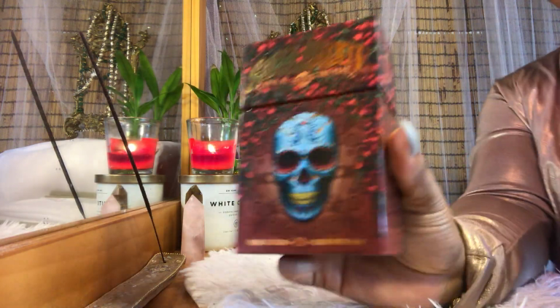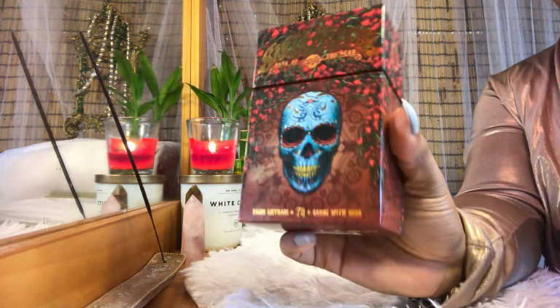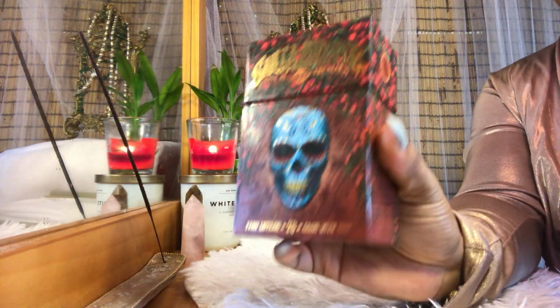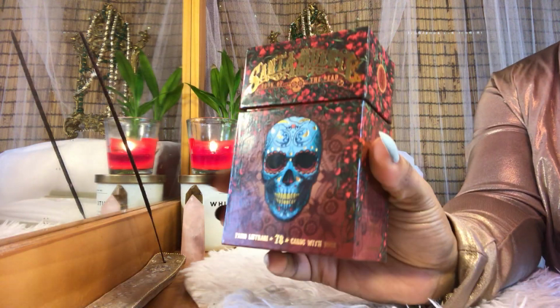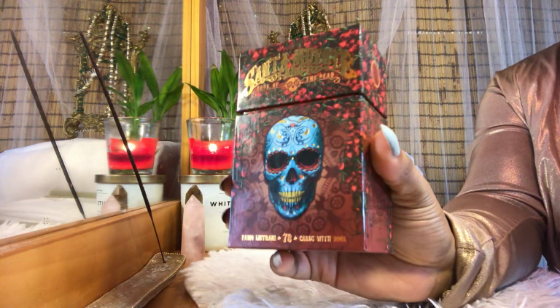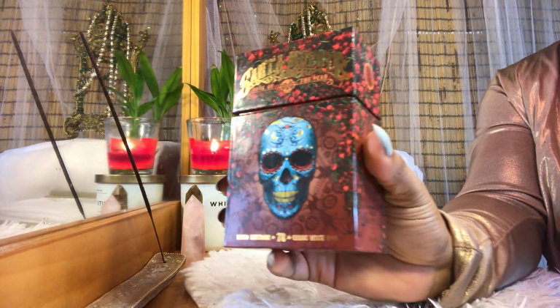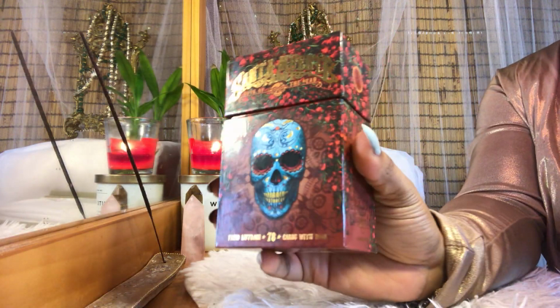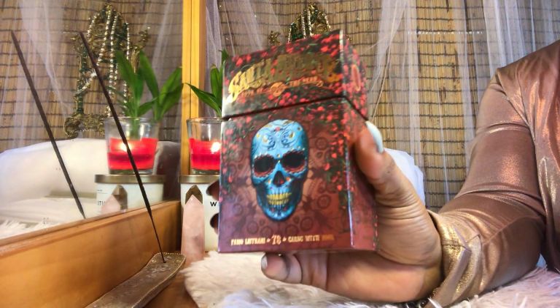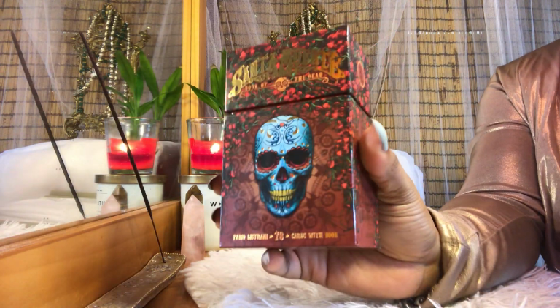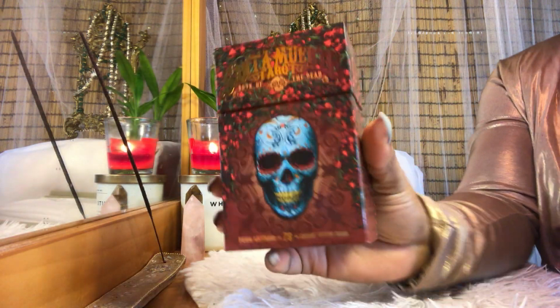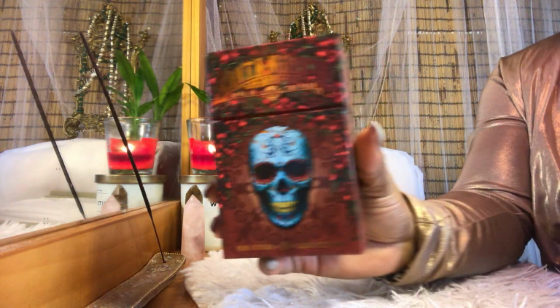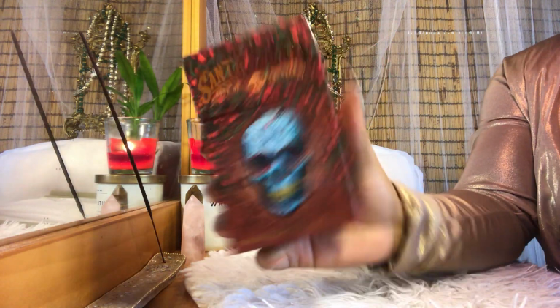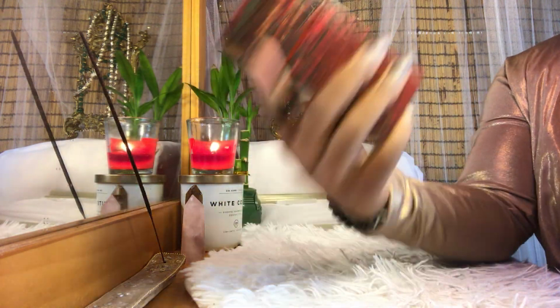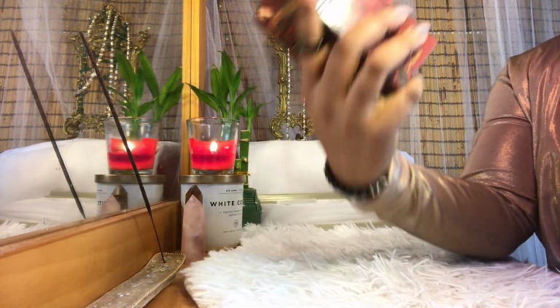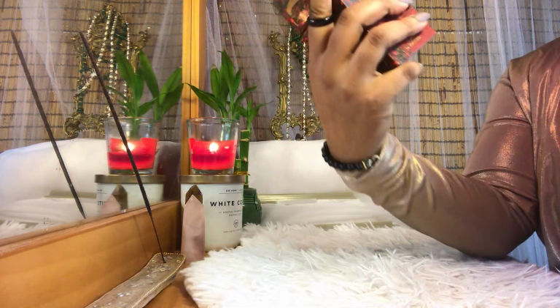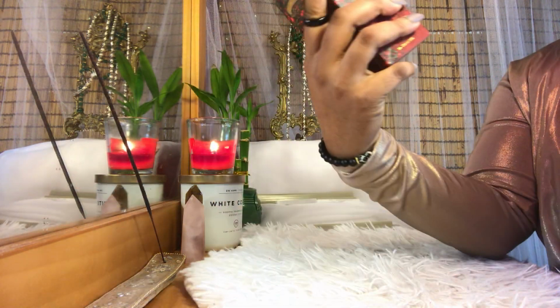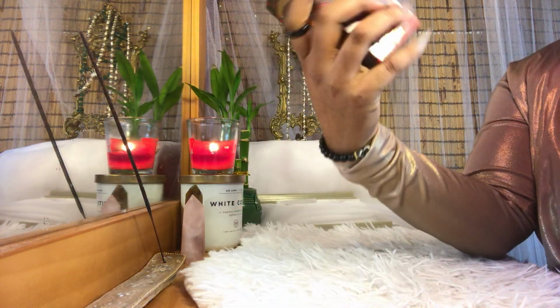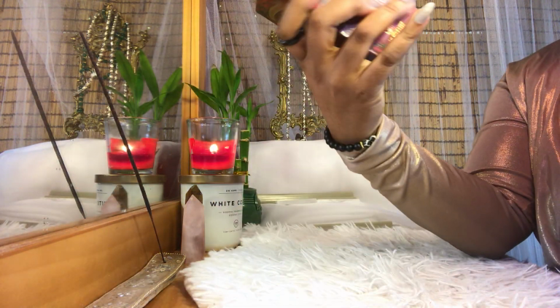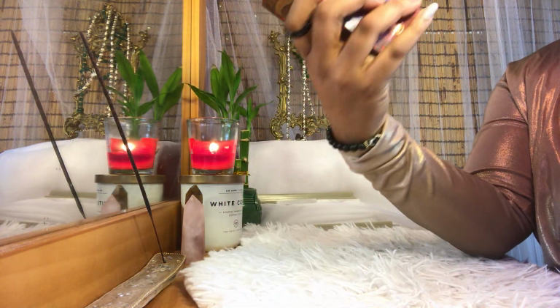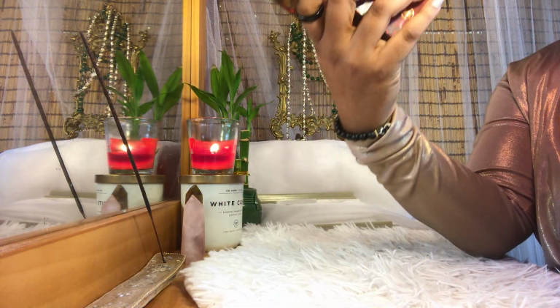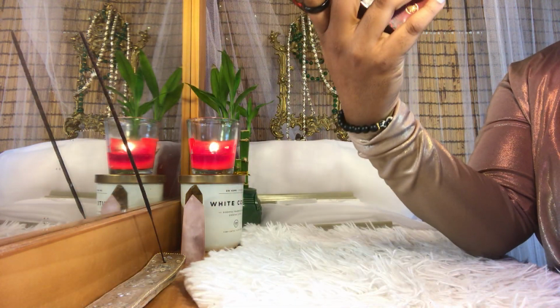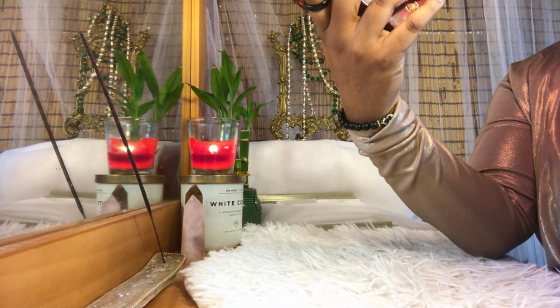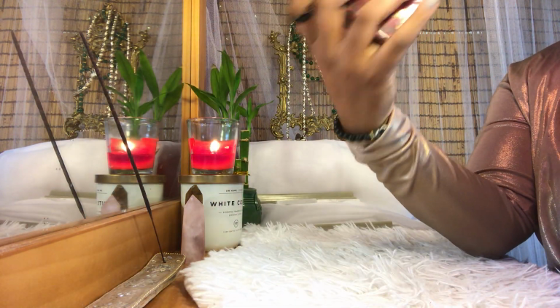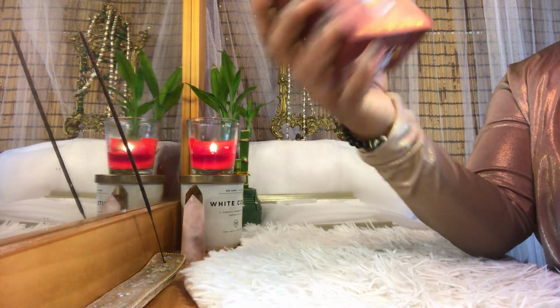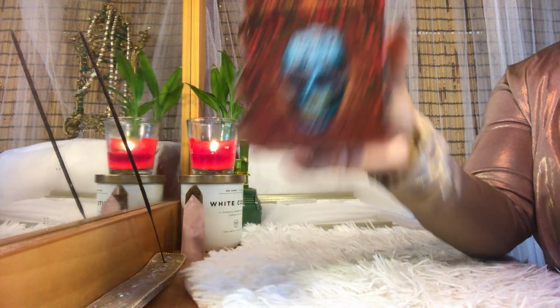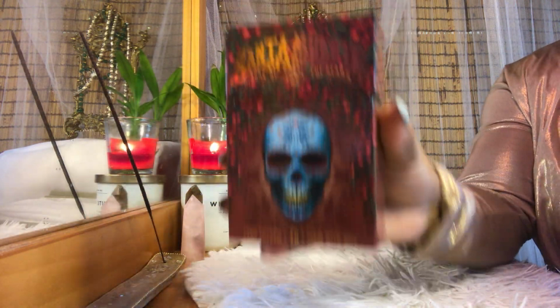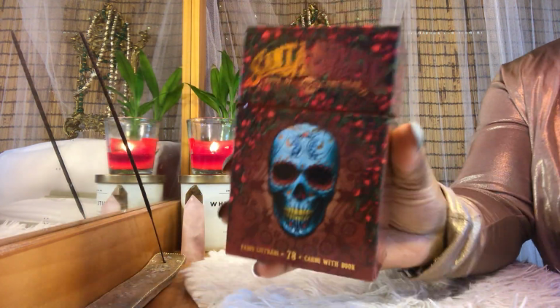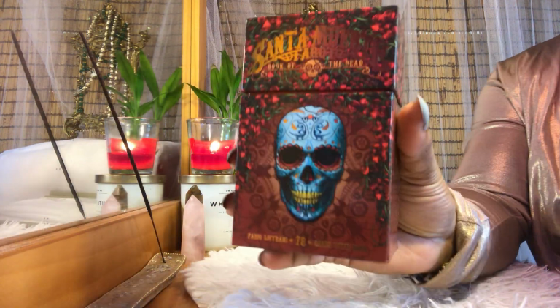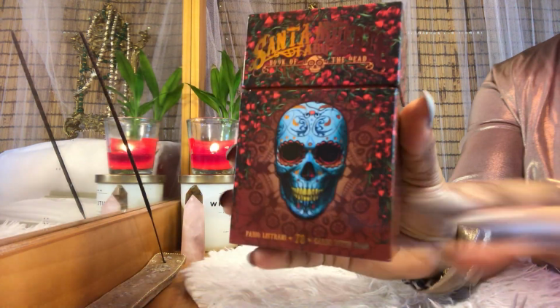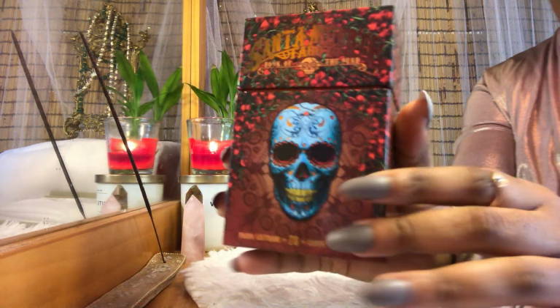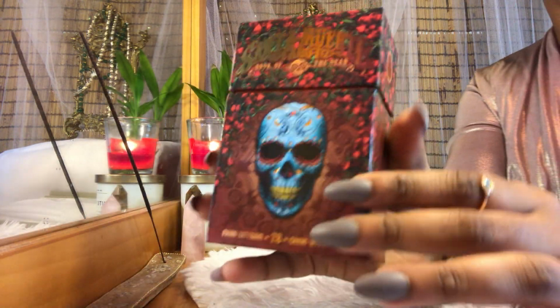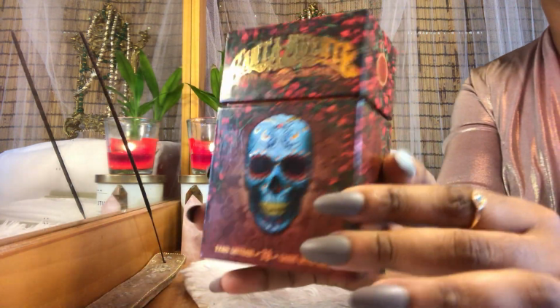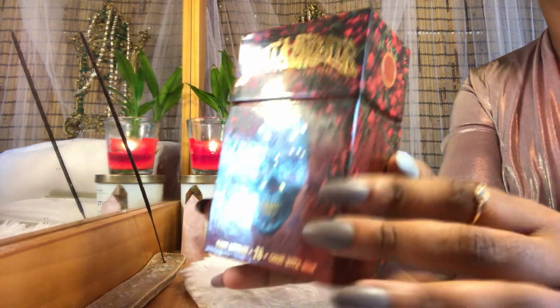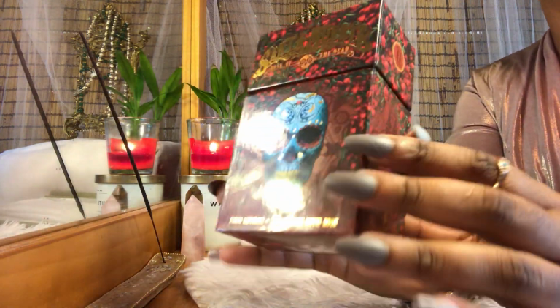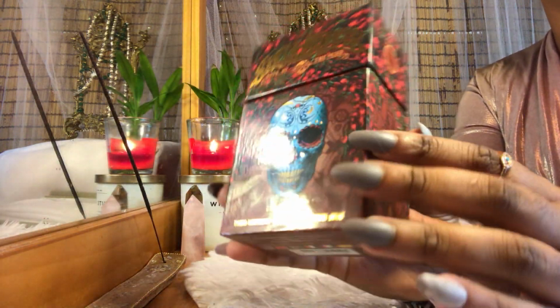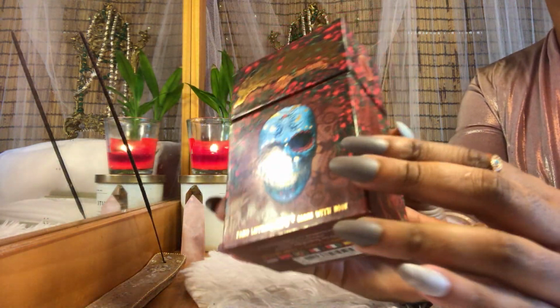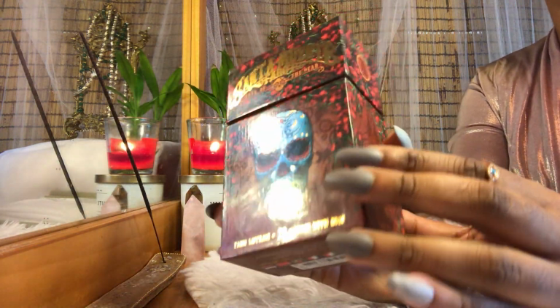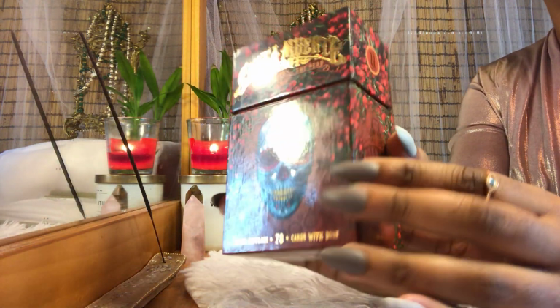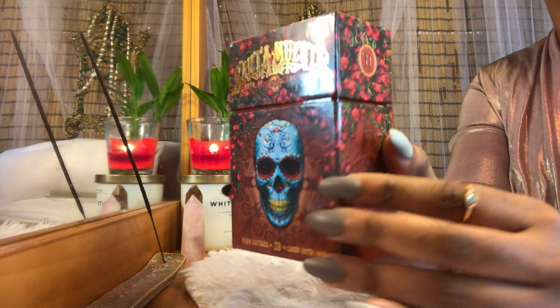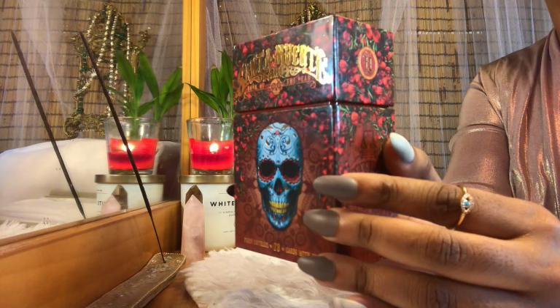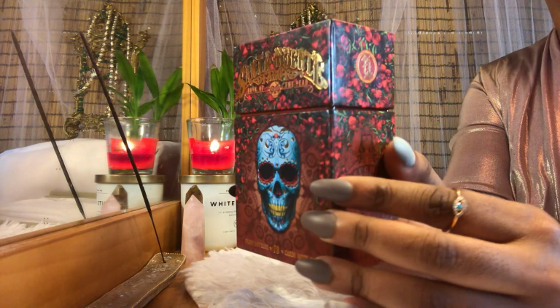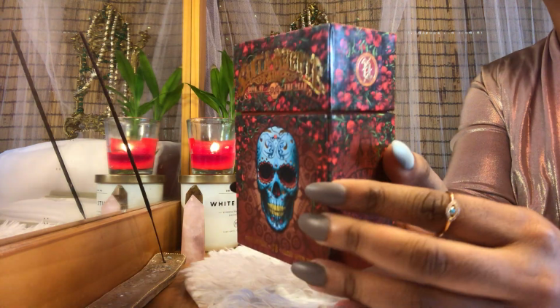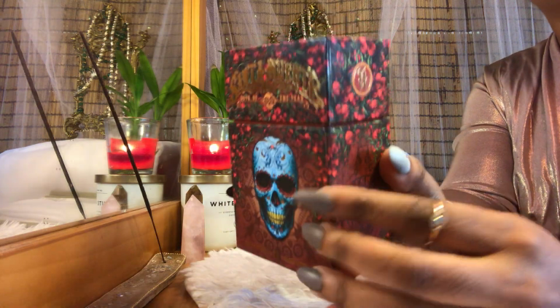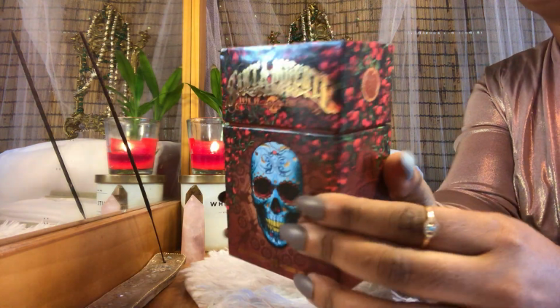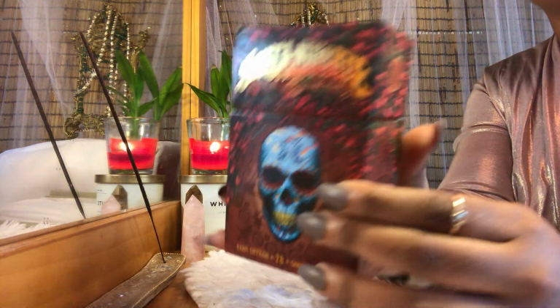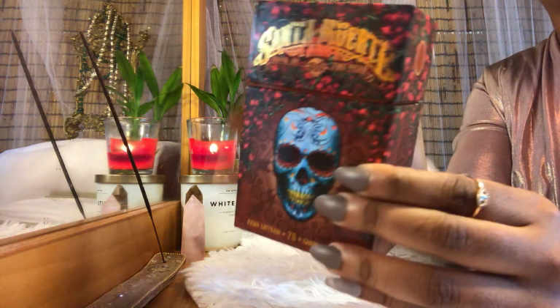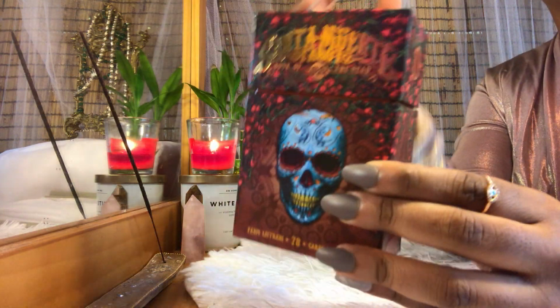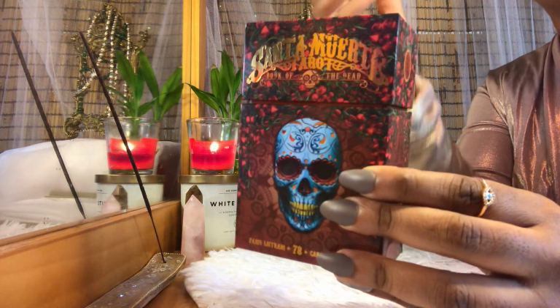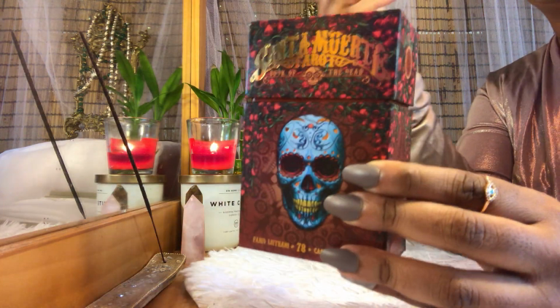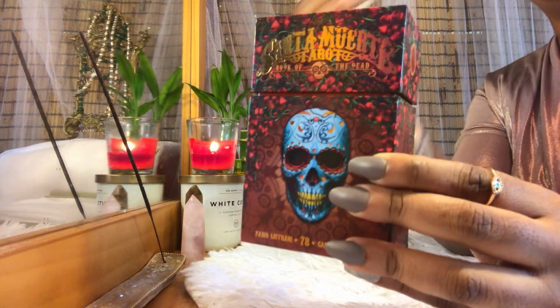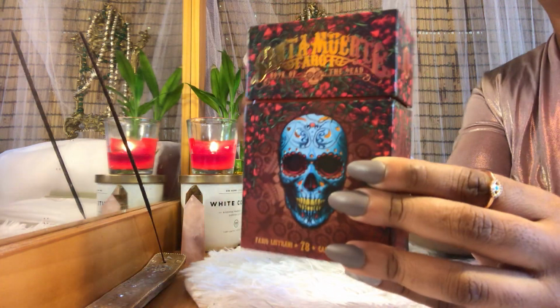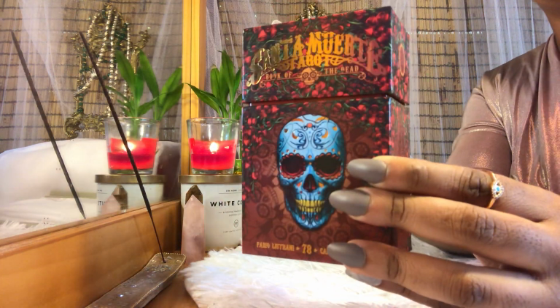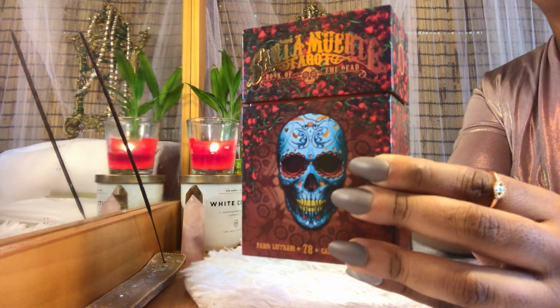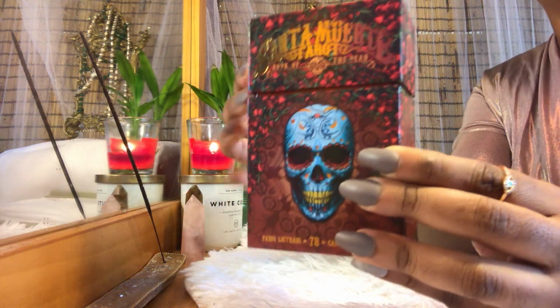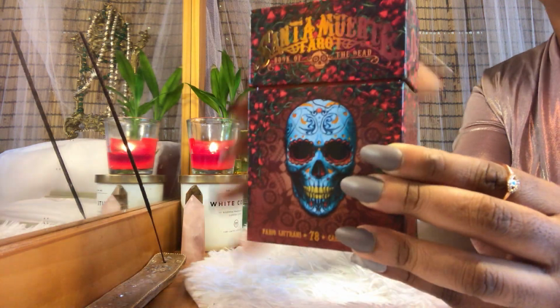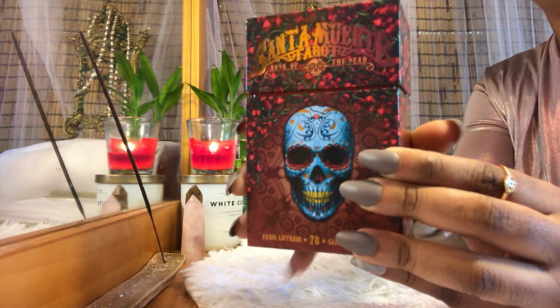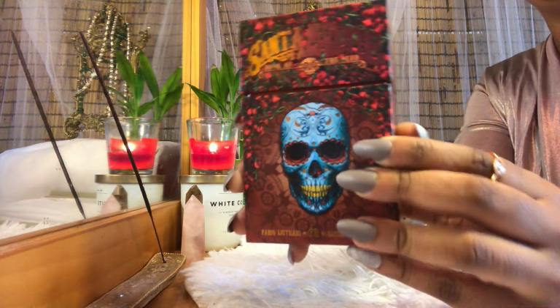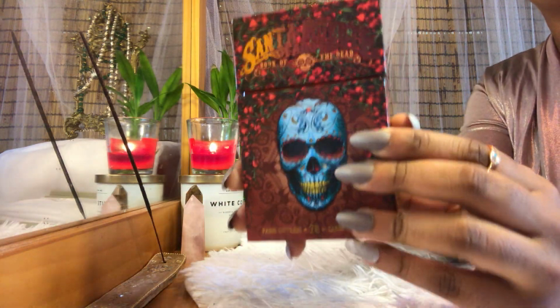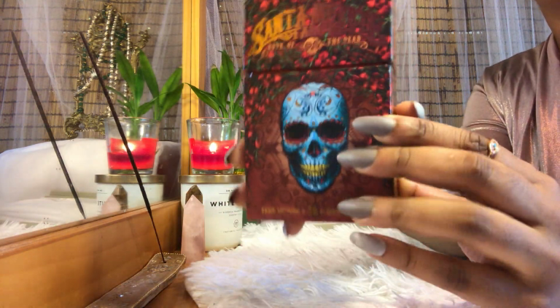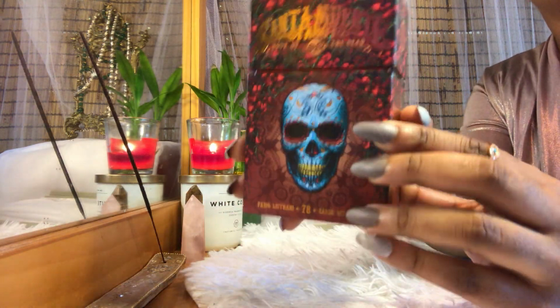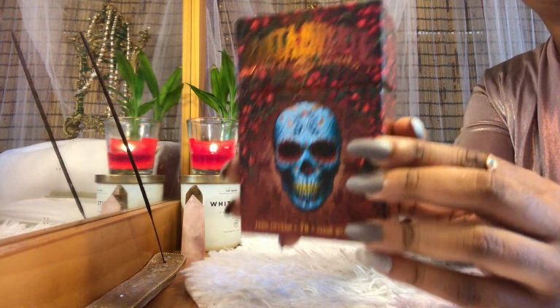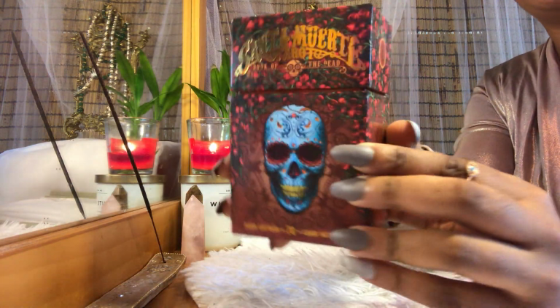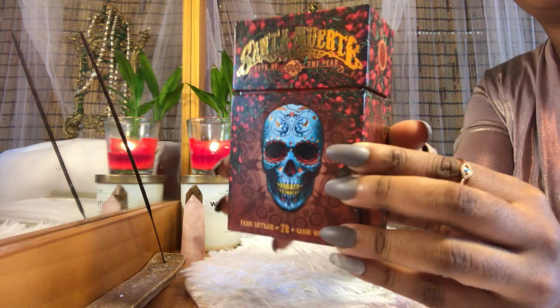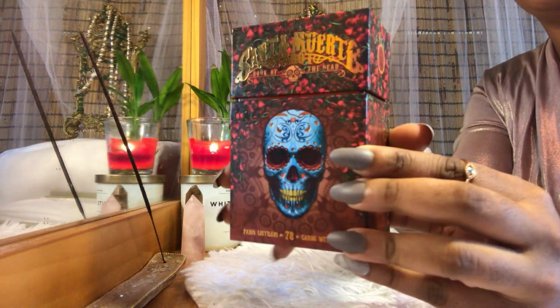Santa Muerte, by Fabiano Lestrani. Let's start with the packaging. First of all, the packaging is absolutely beautiful.